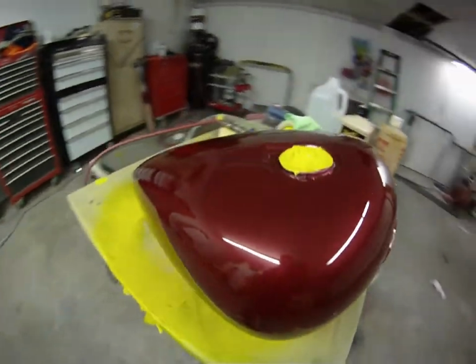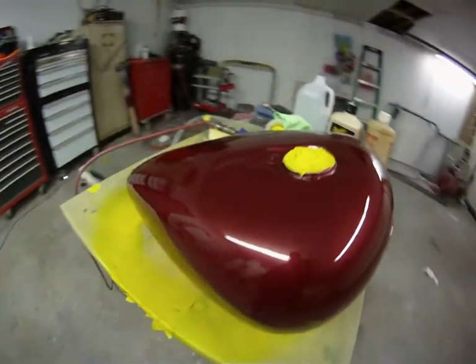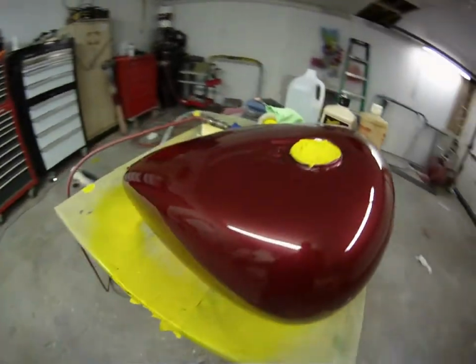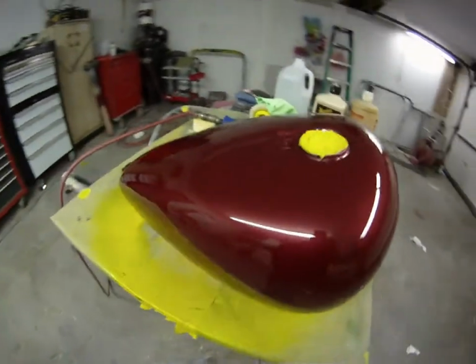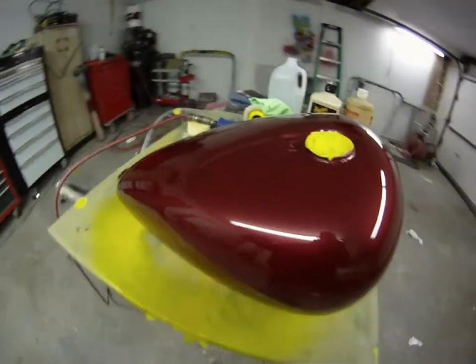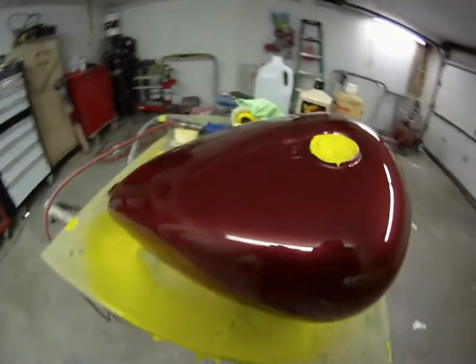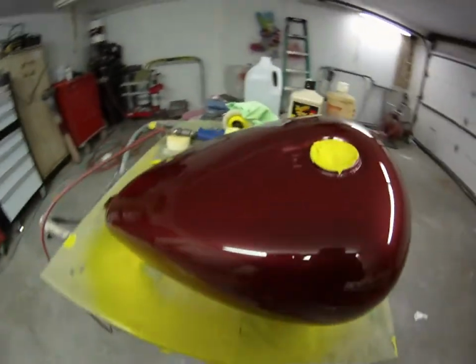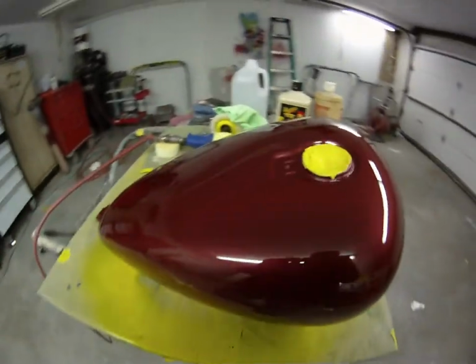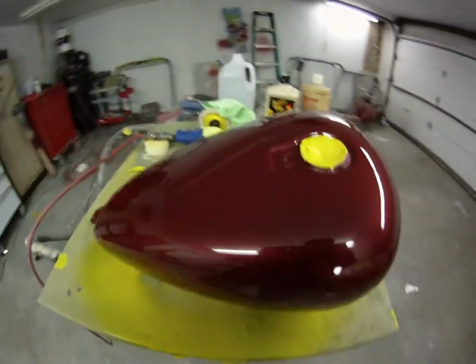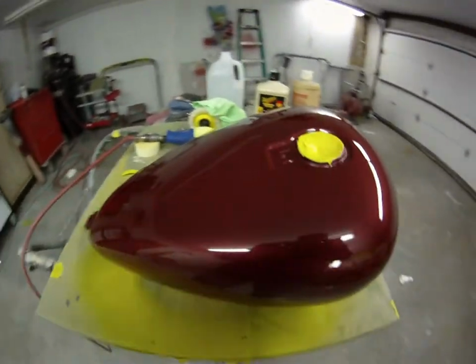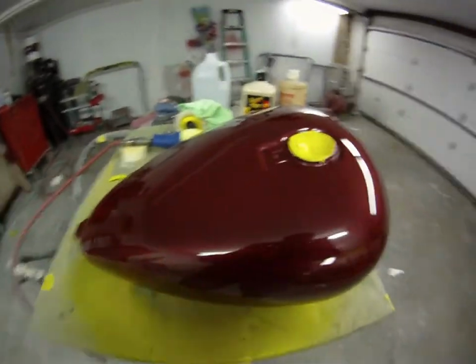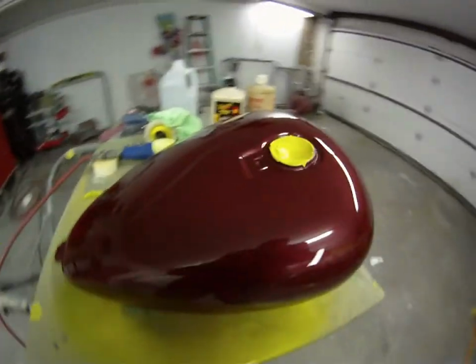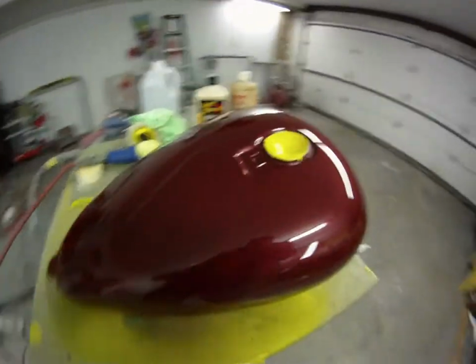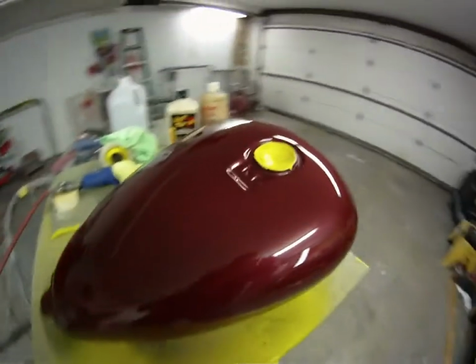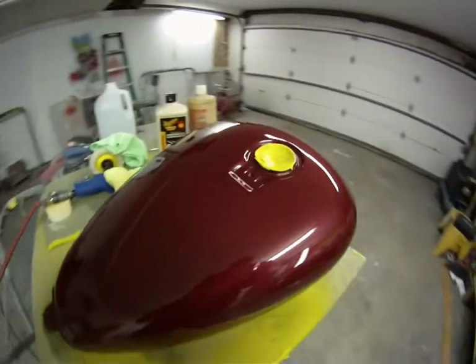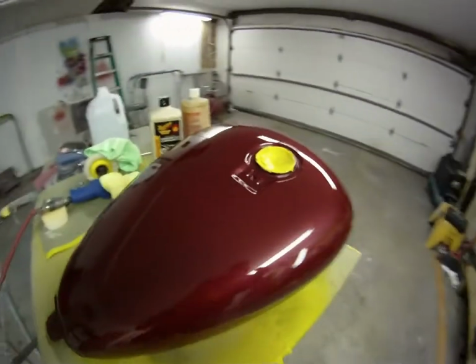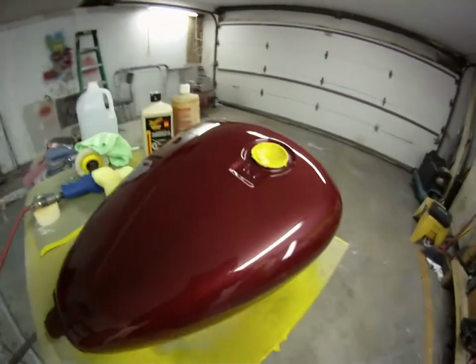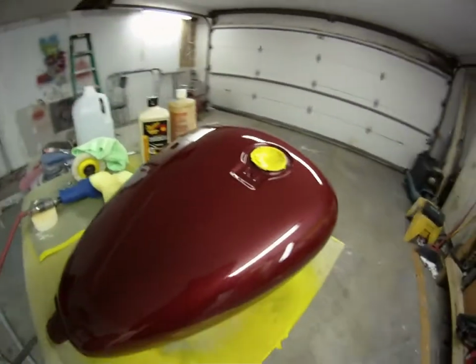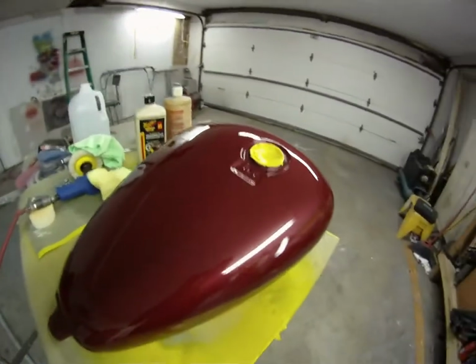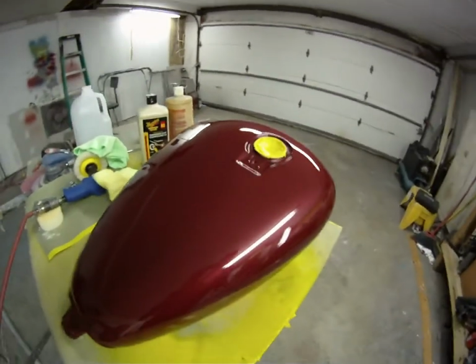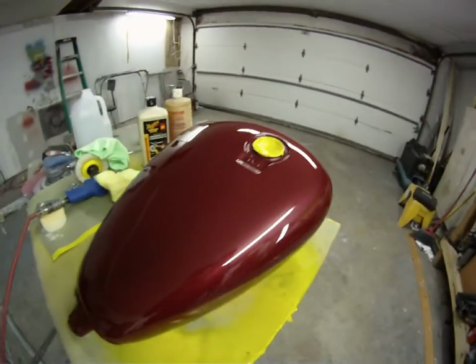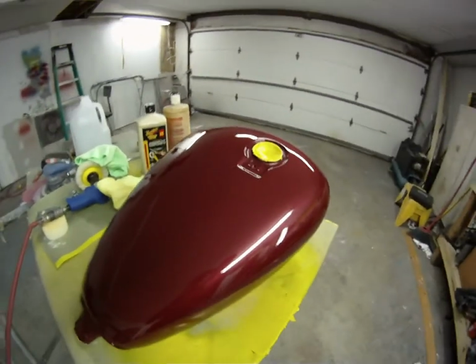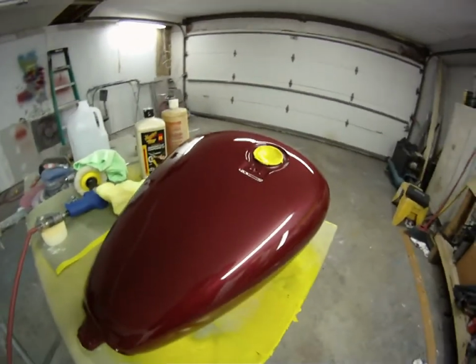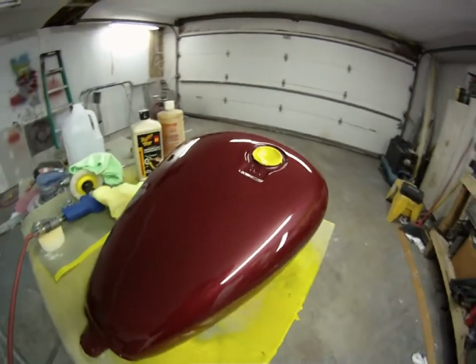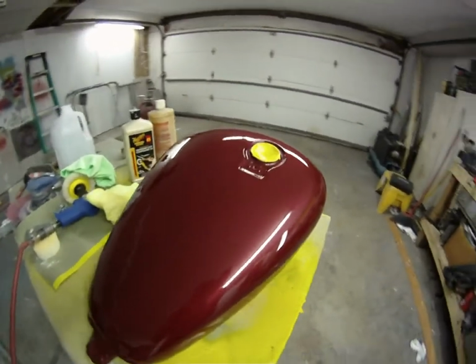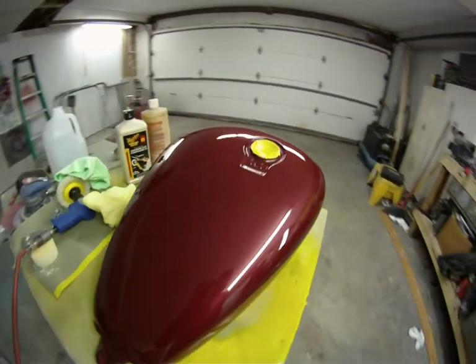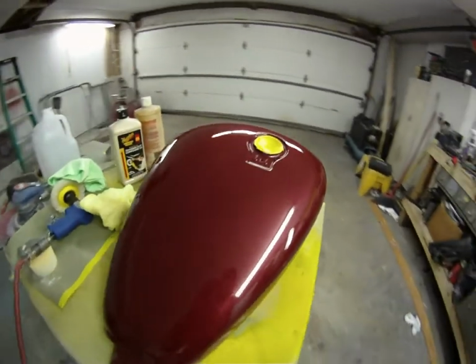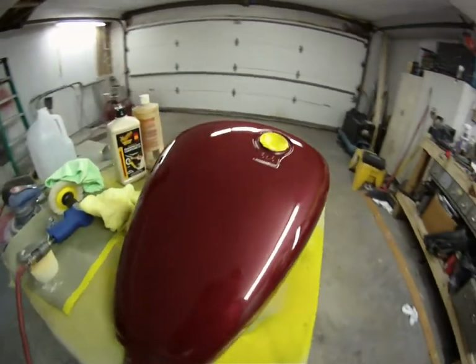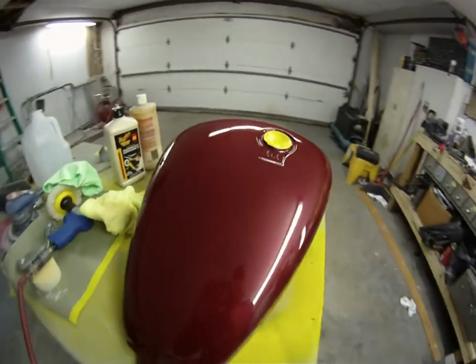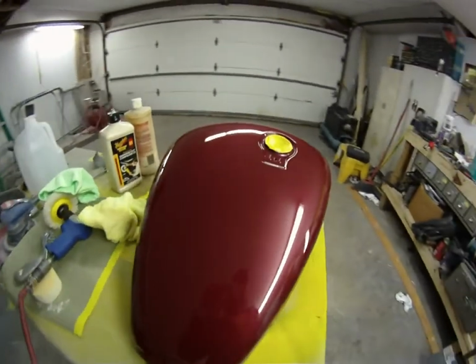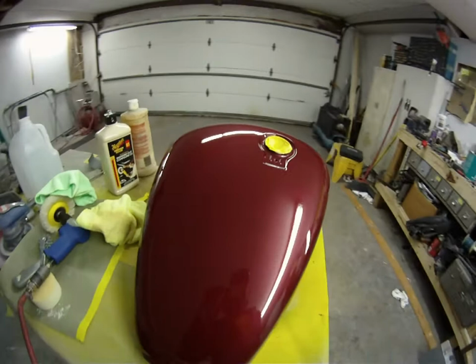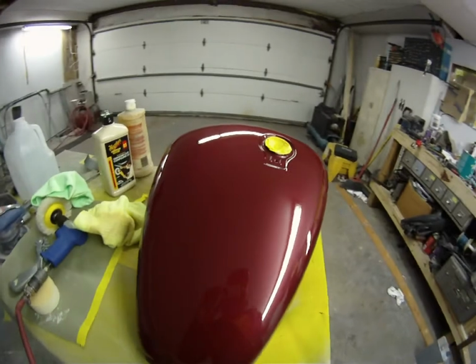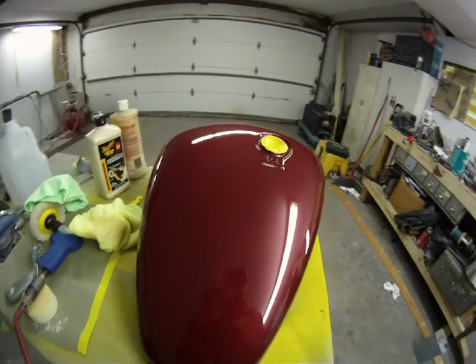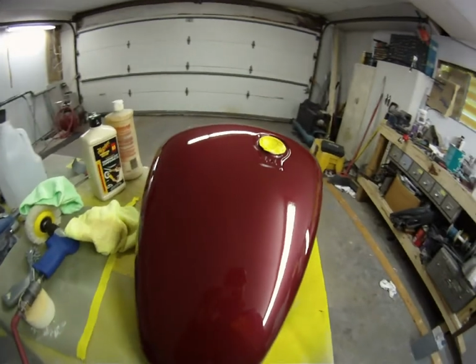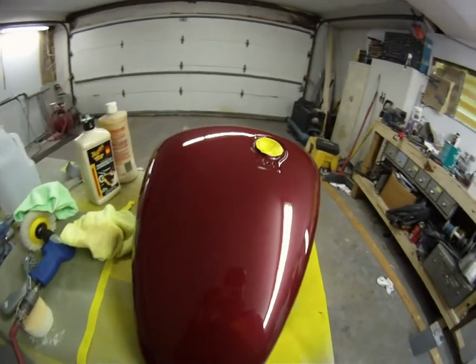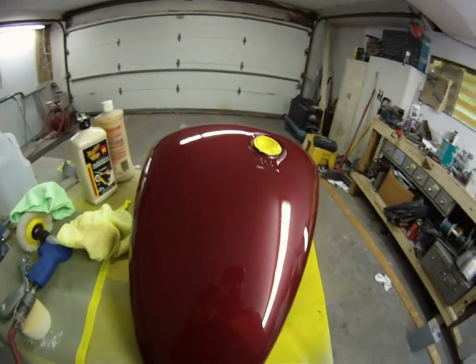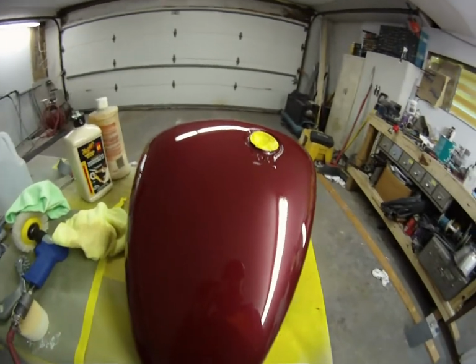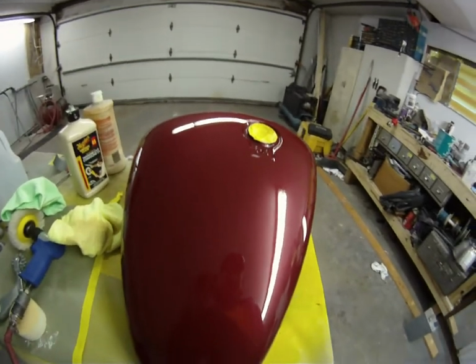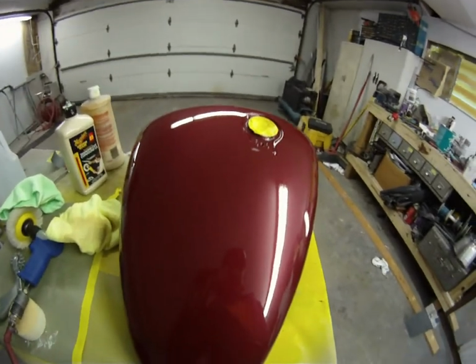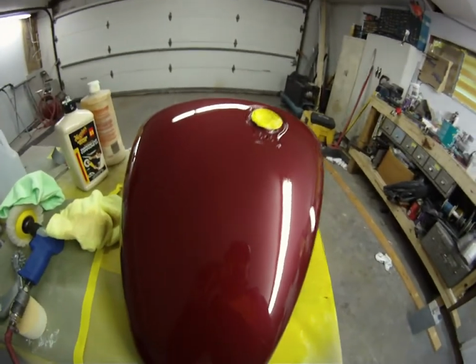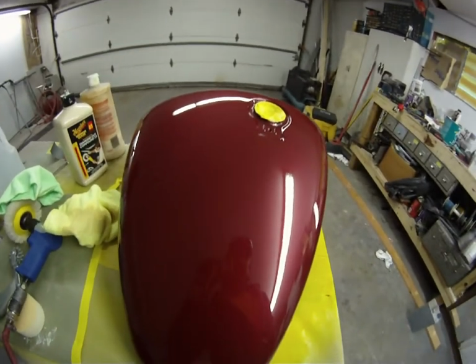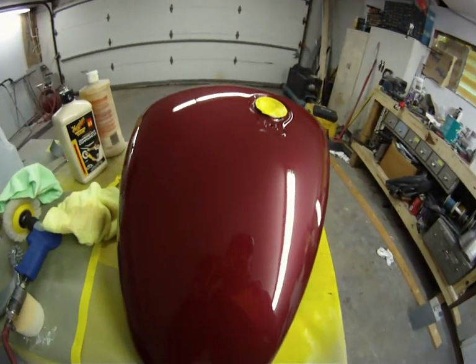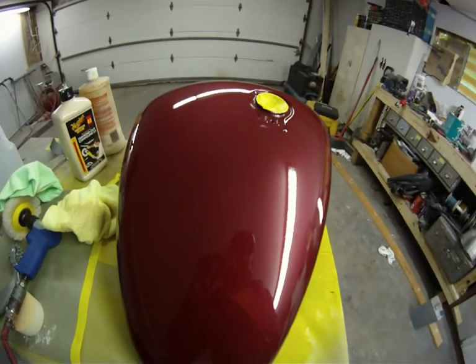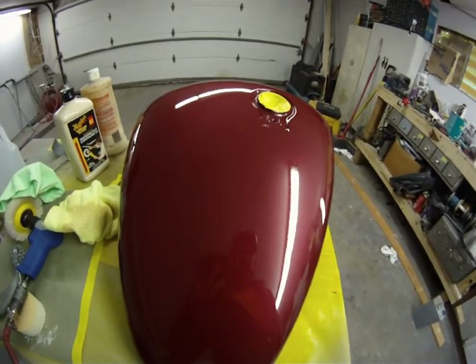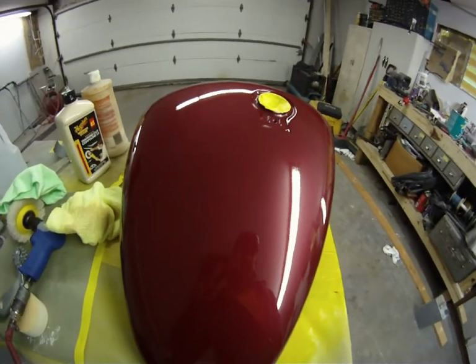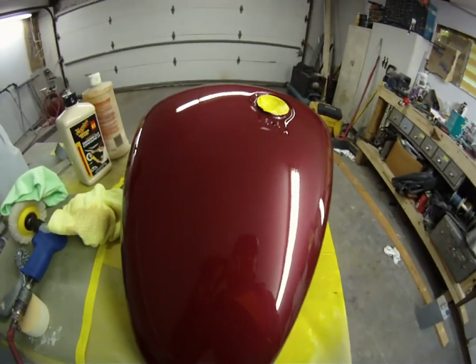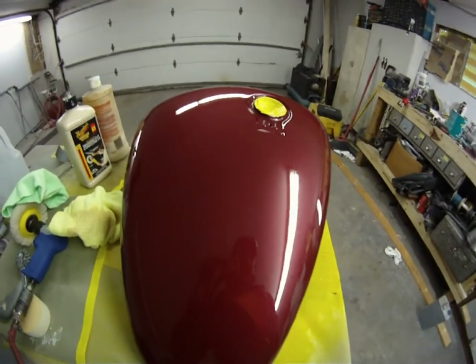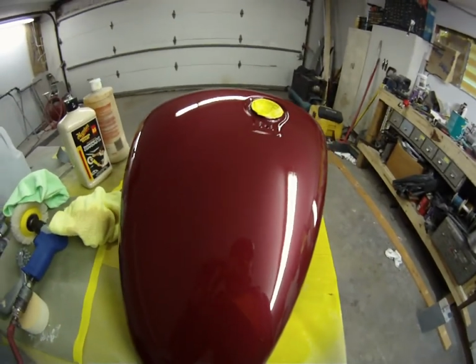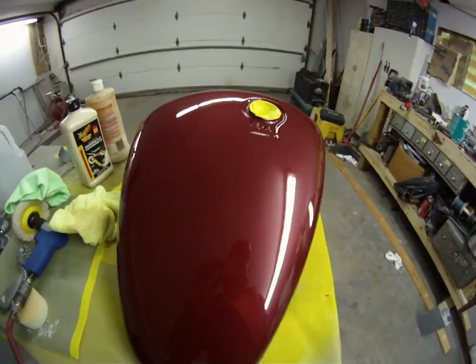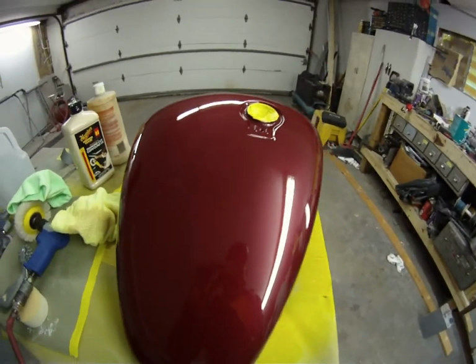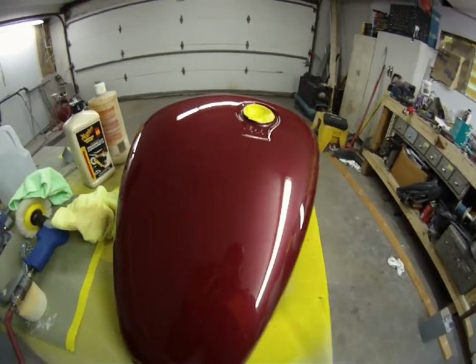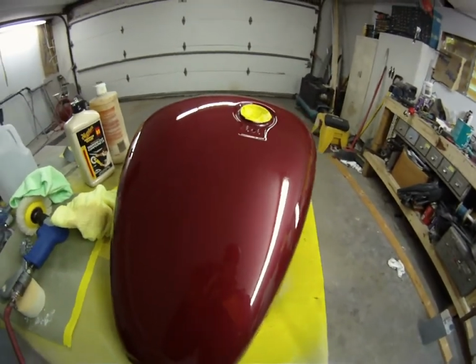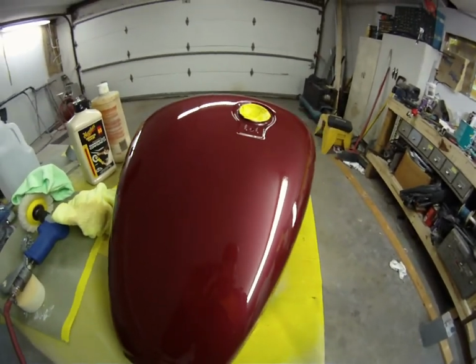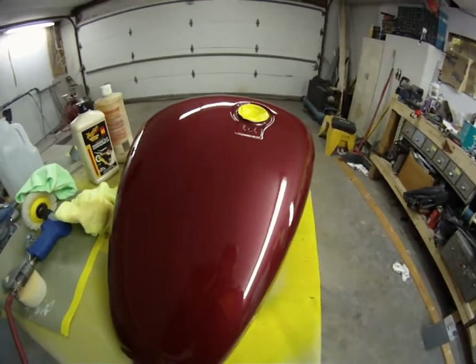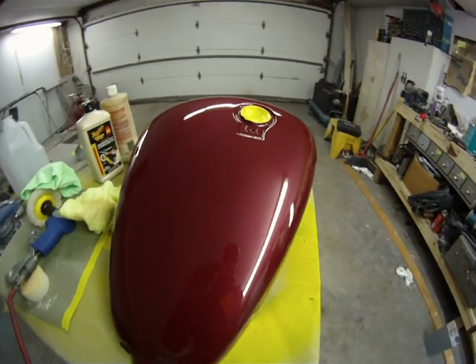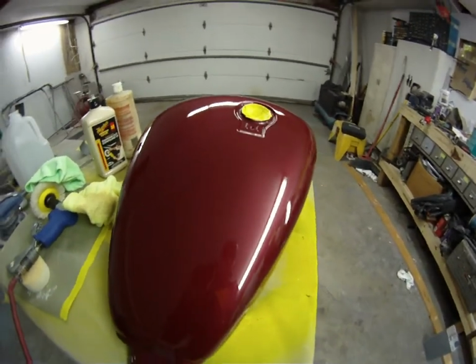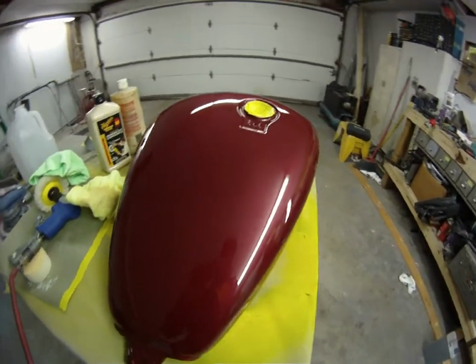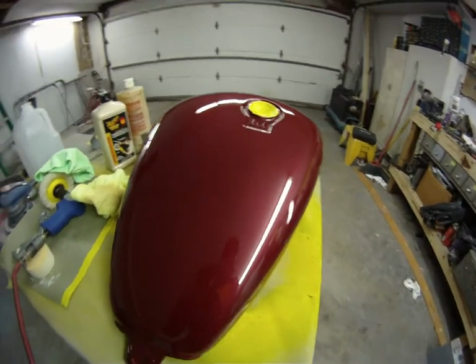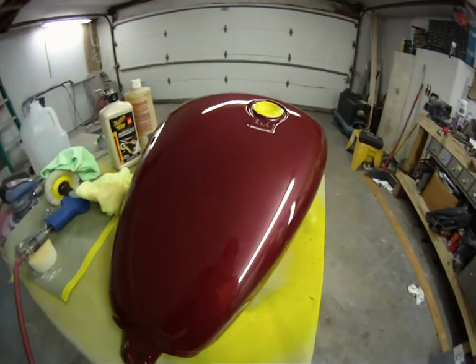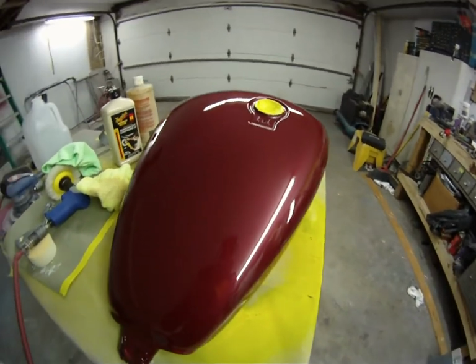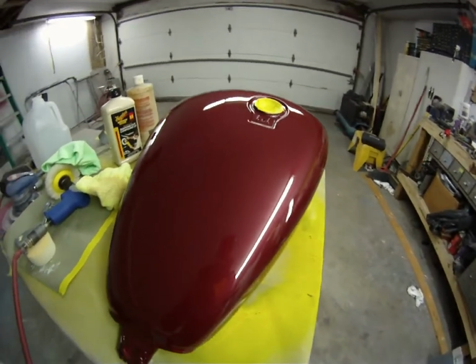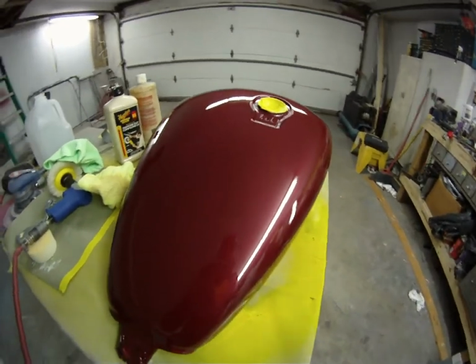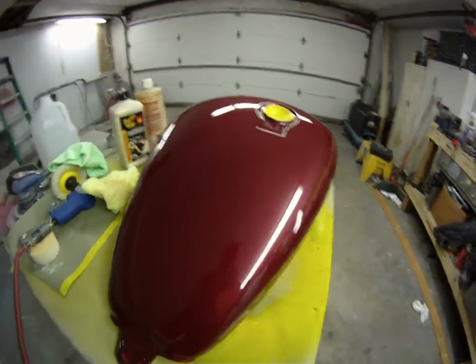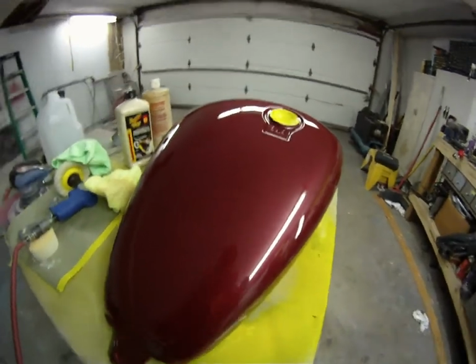So that's it for the Yamaha. If I get a chance I'll get it out in the sun and take a little video of it.